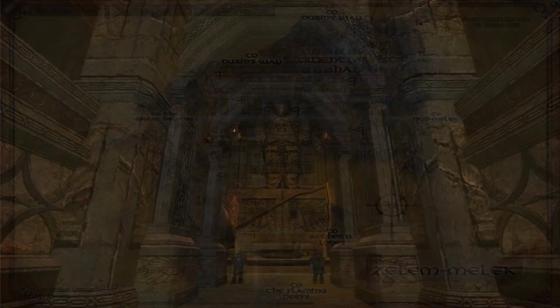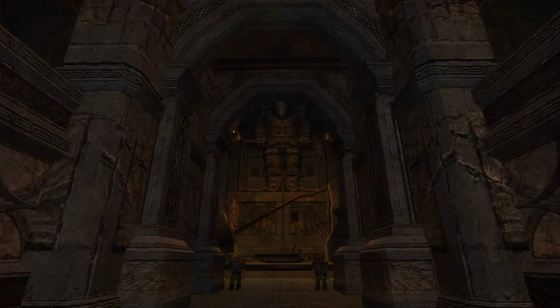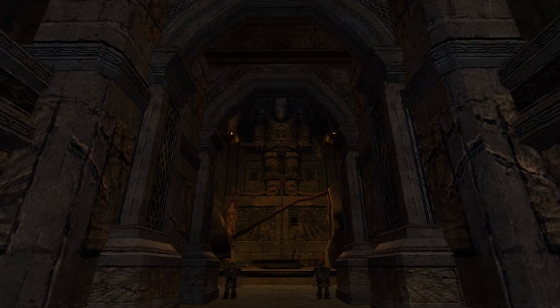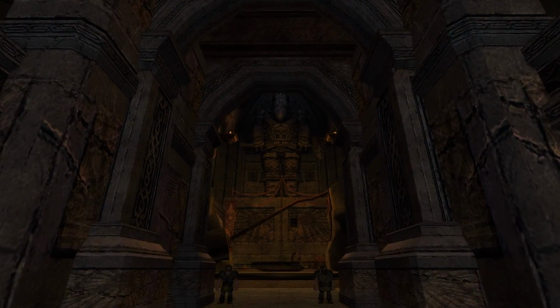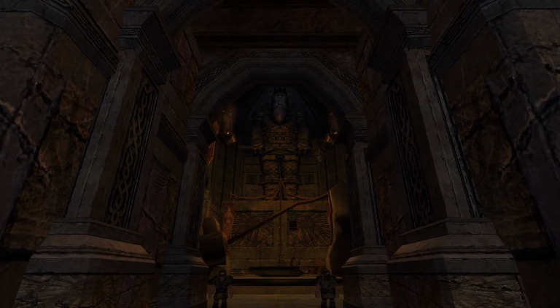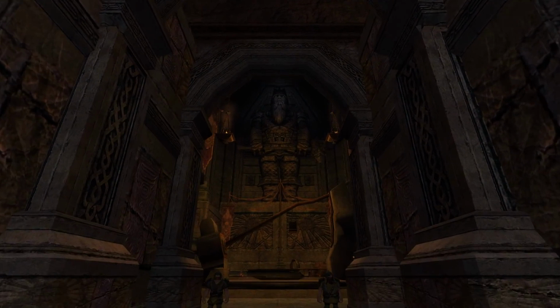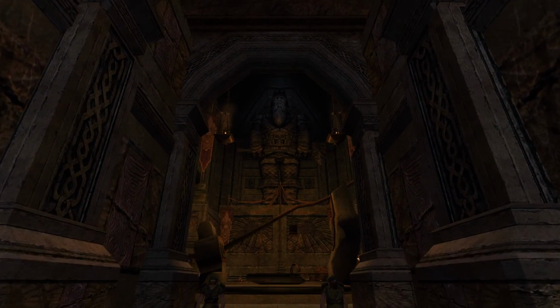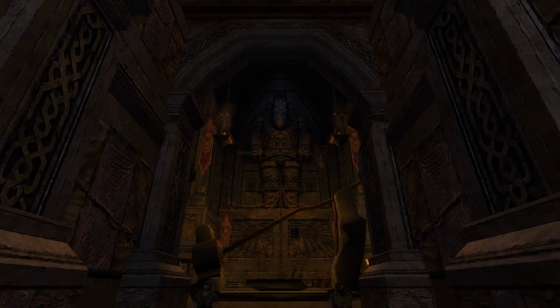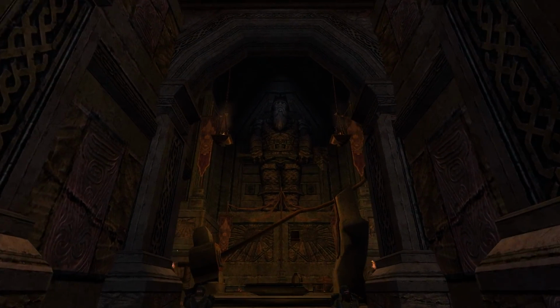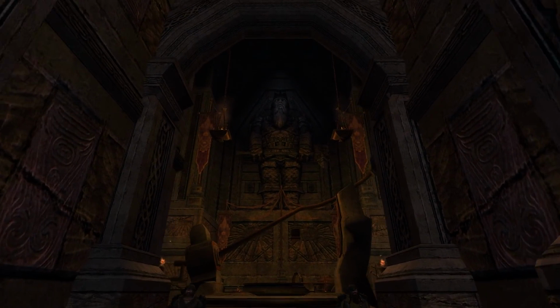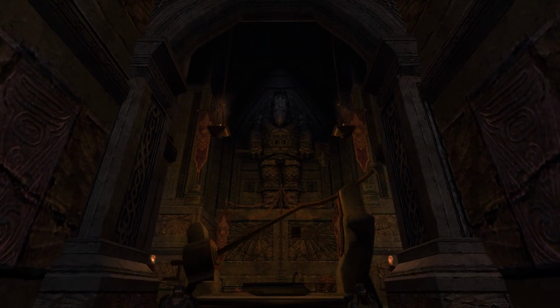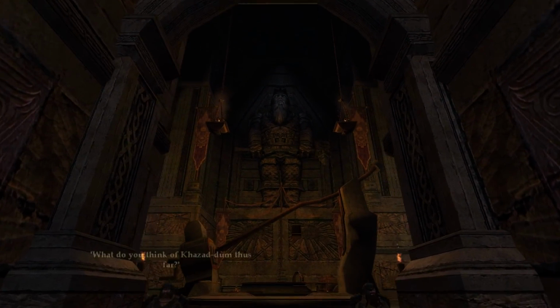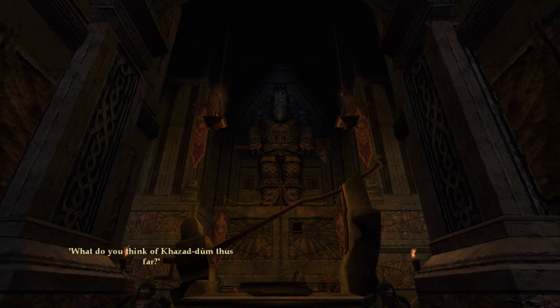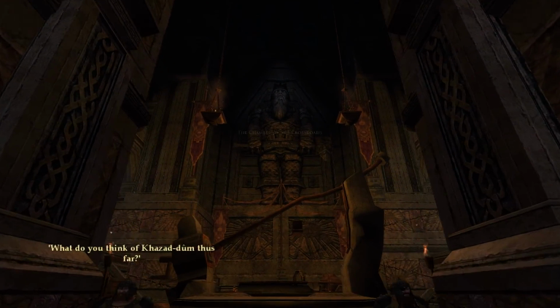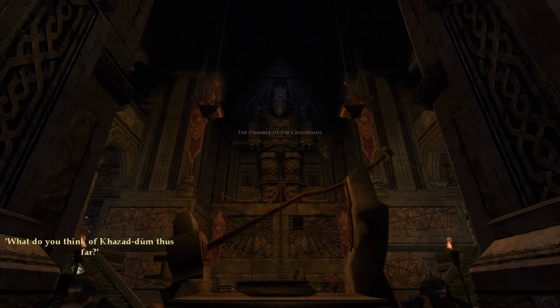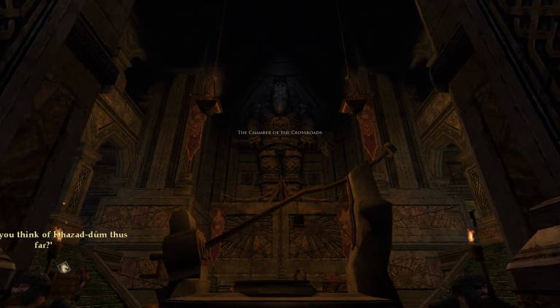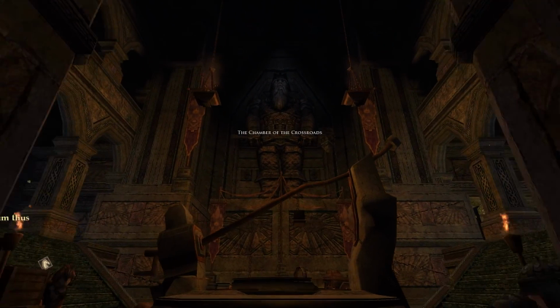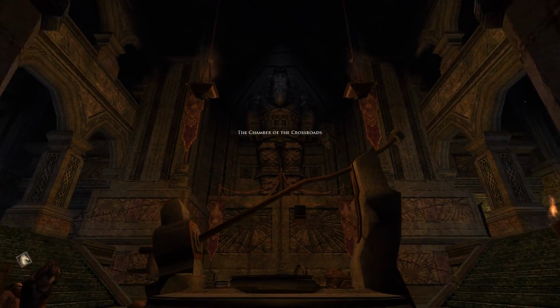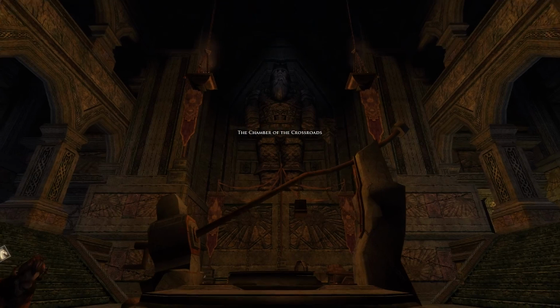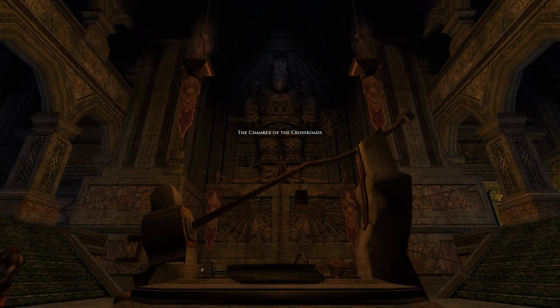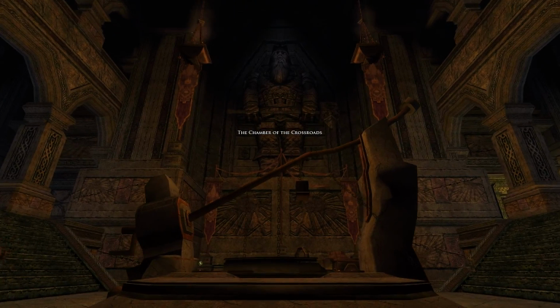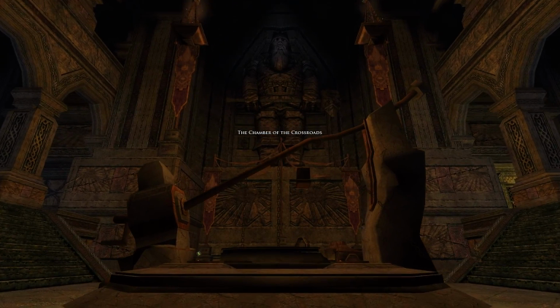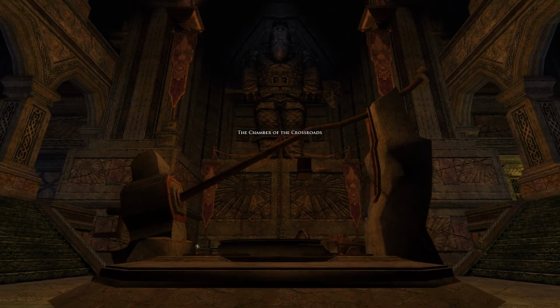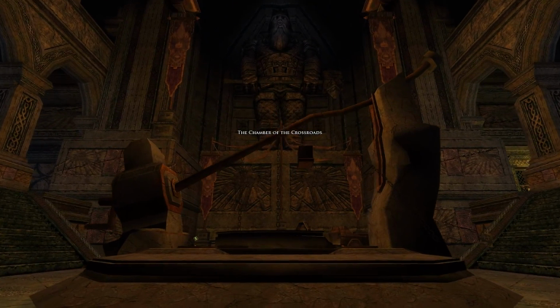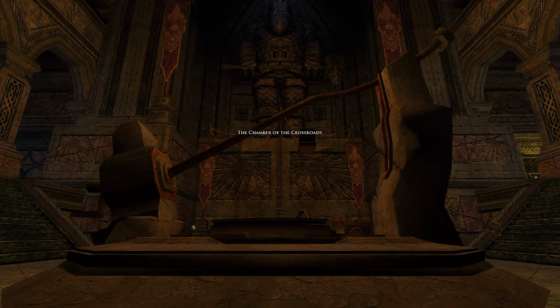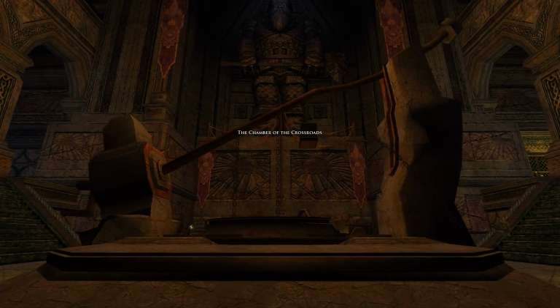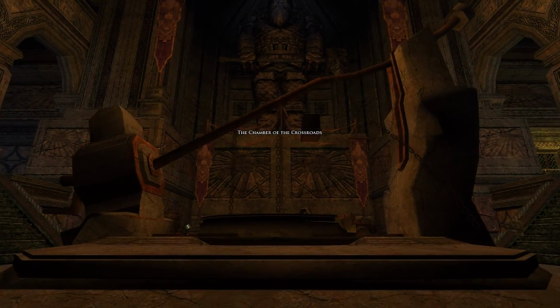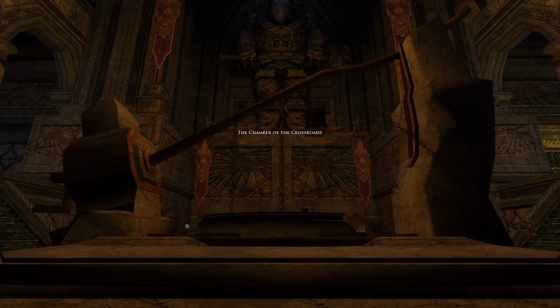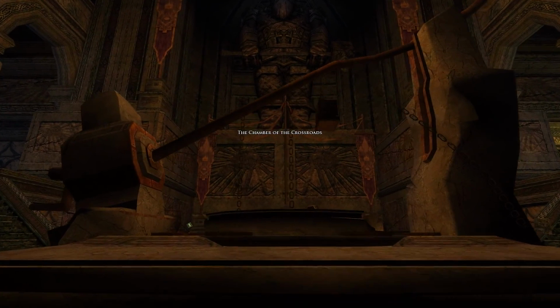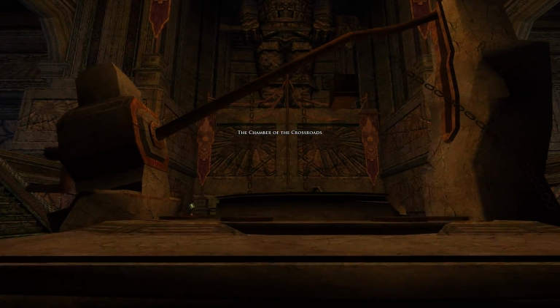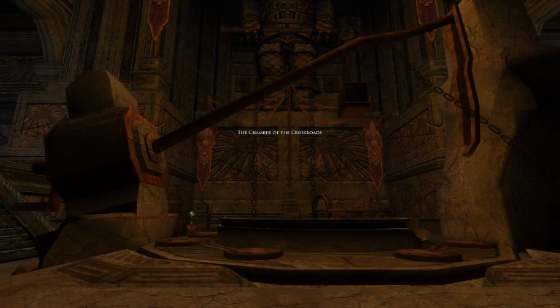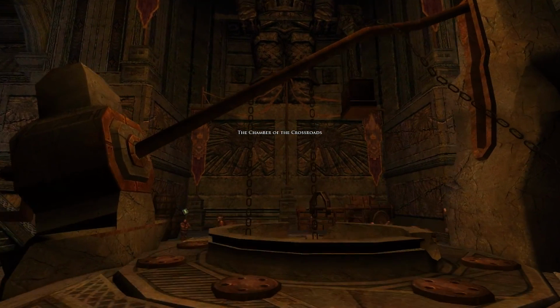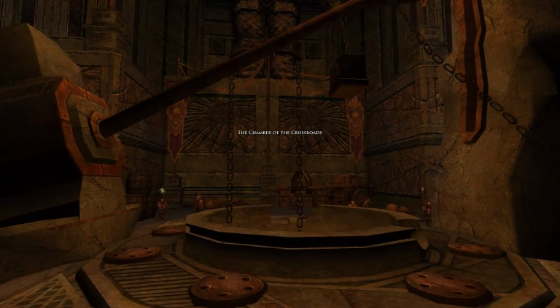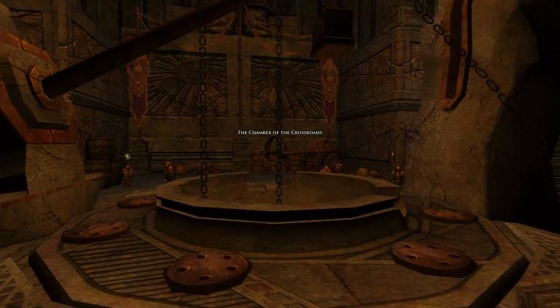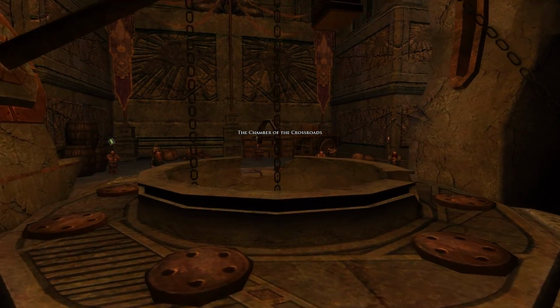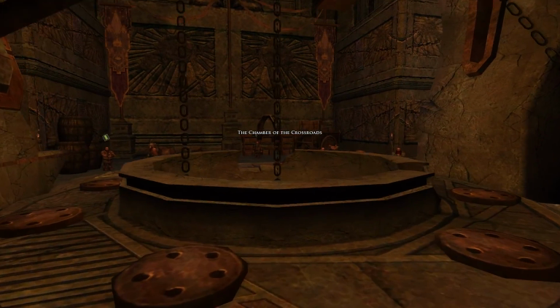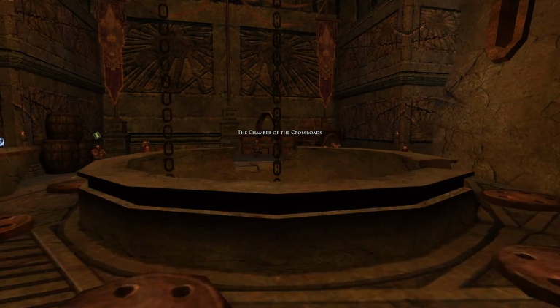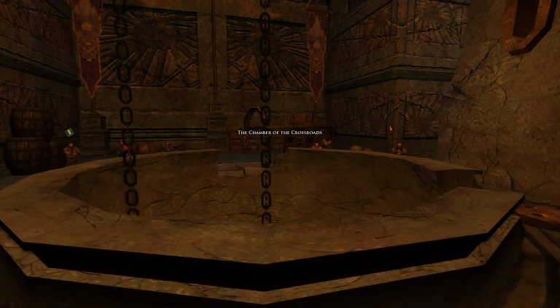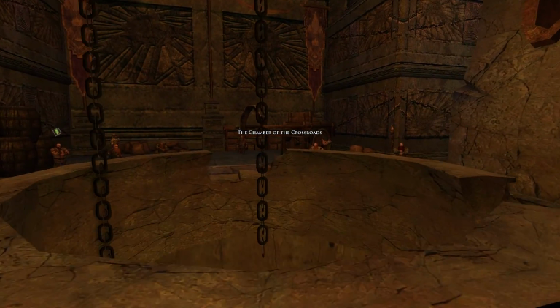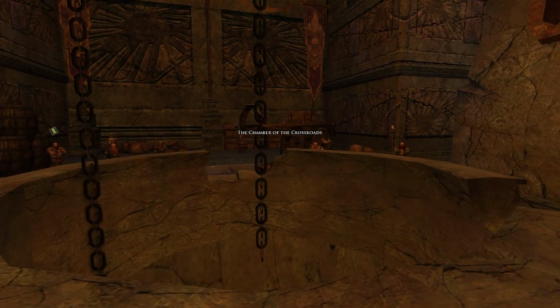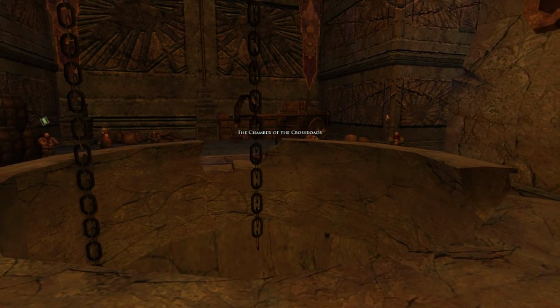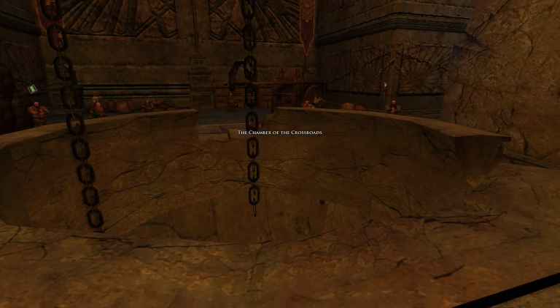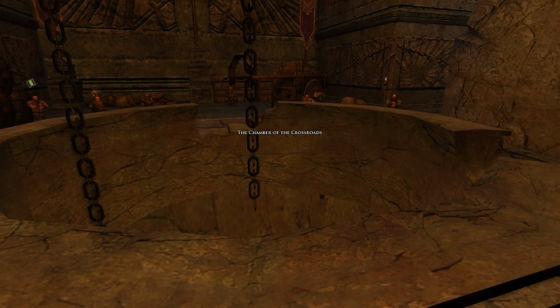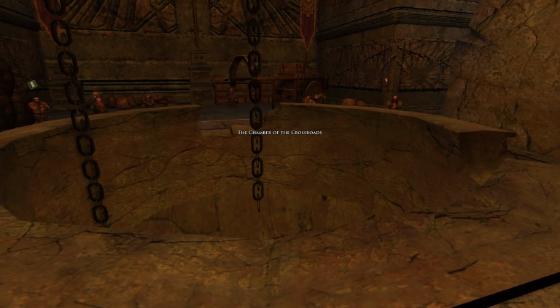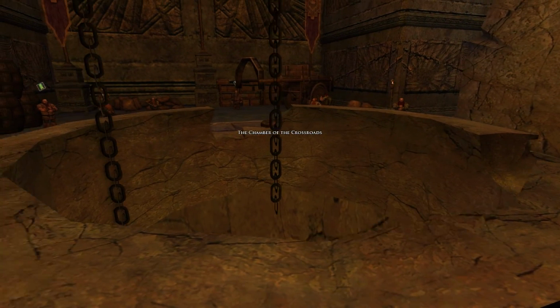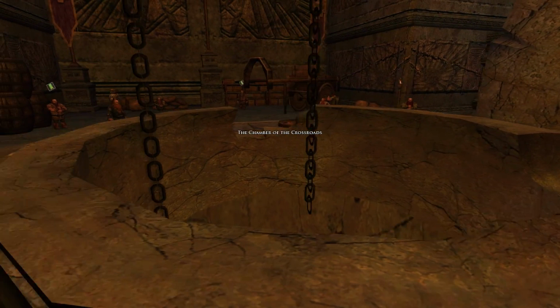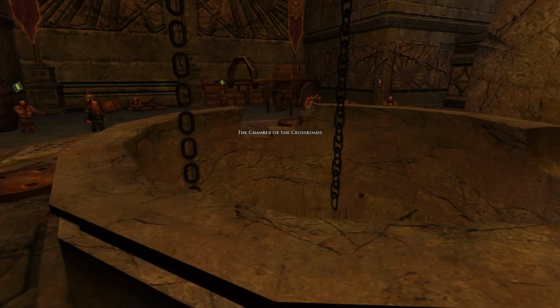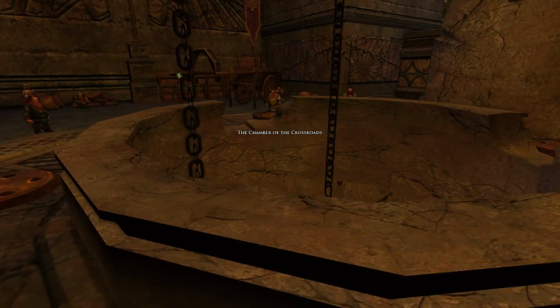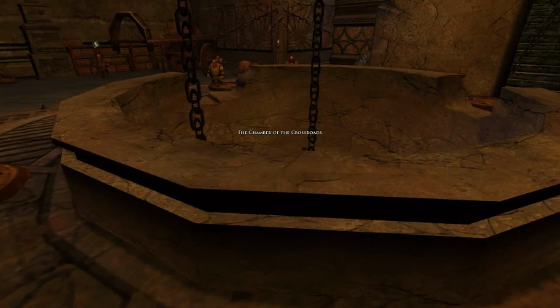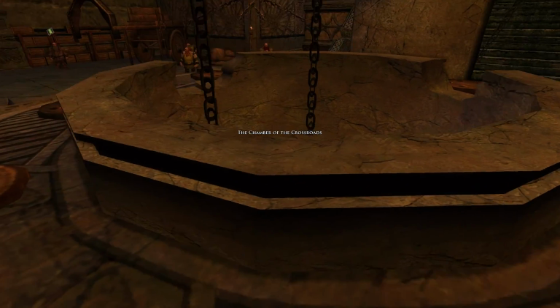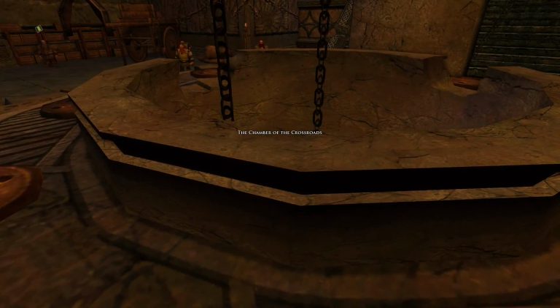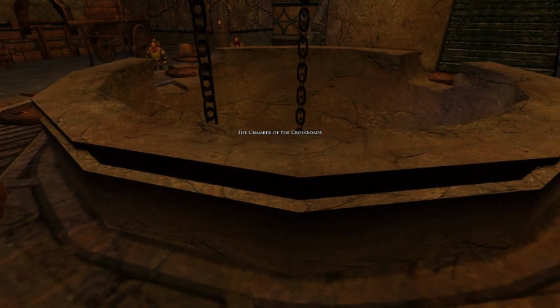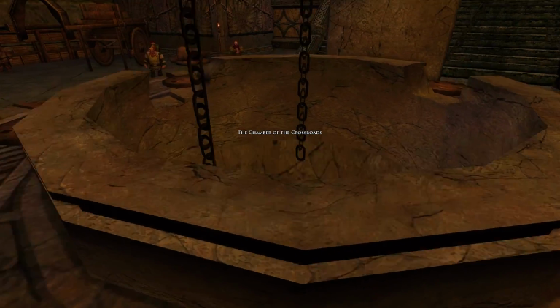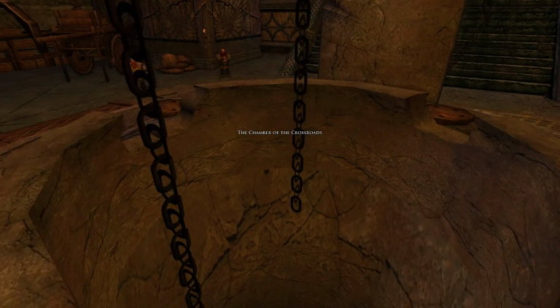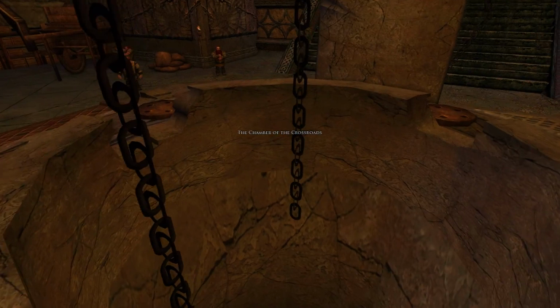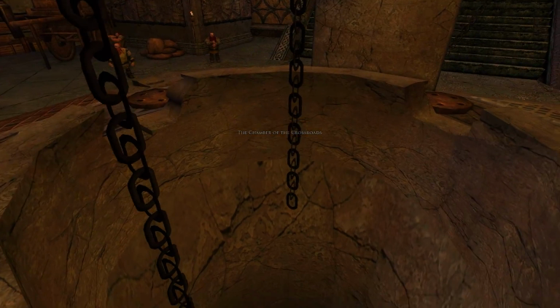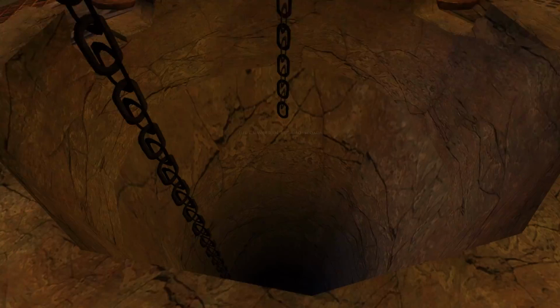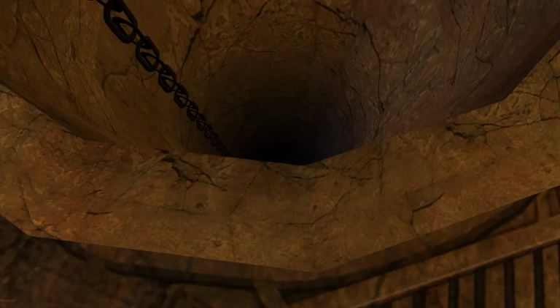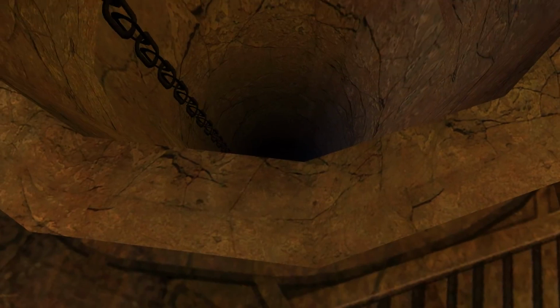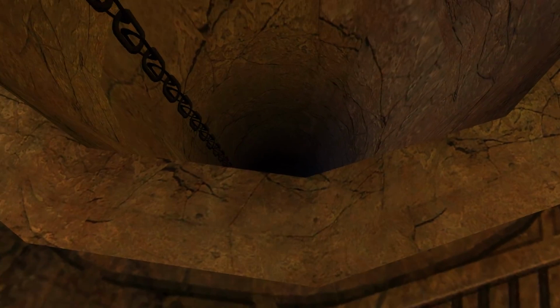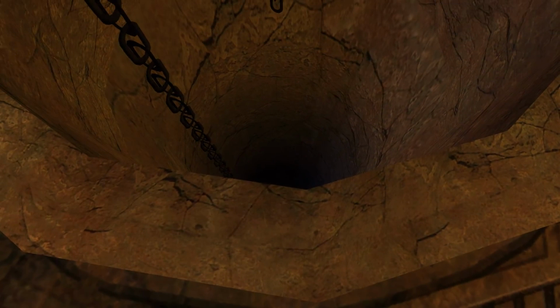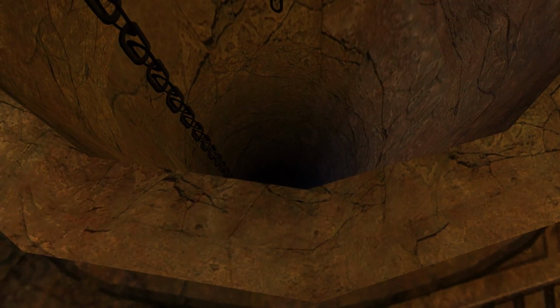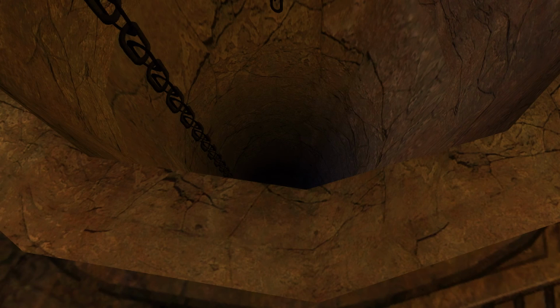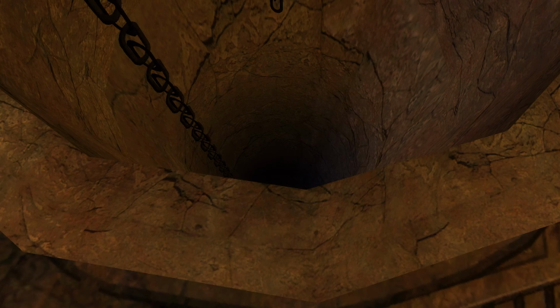There is a hidden deed called A Deep Well. In order to unlock this one, you have to jump down this well here at the Chamber of the Crossroads.